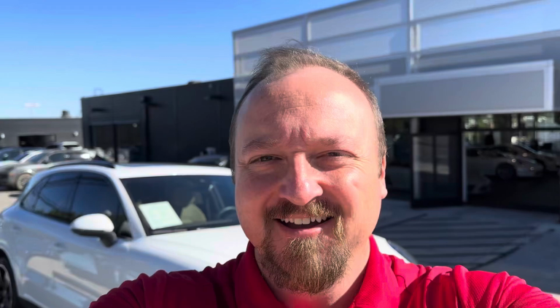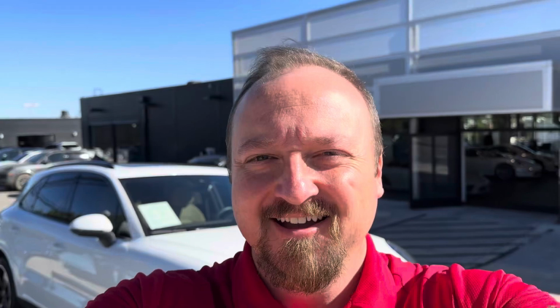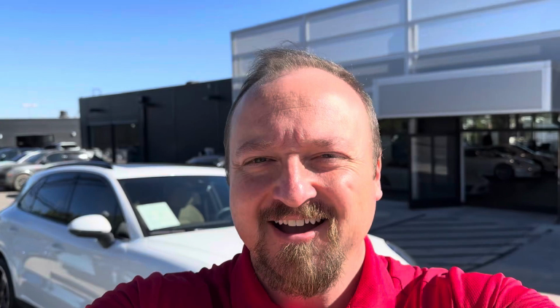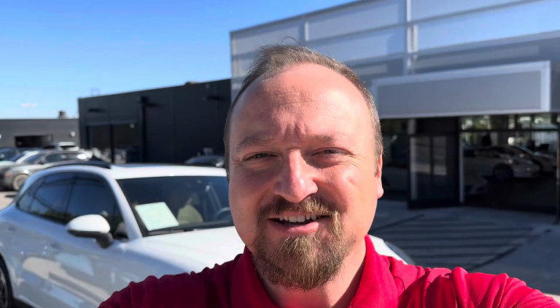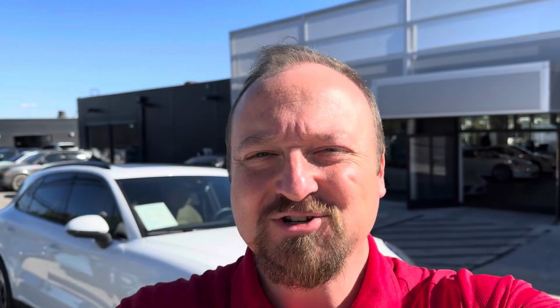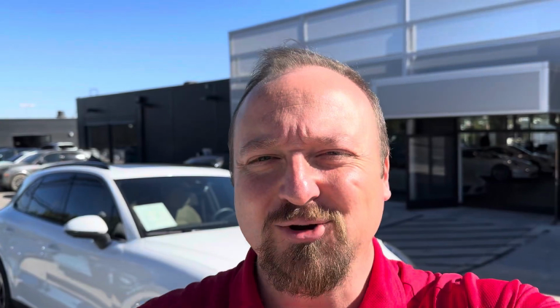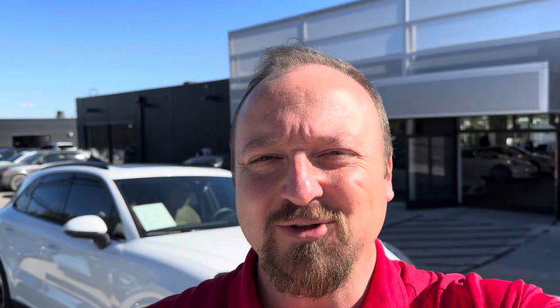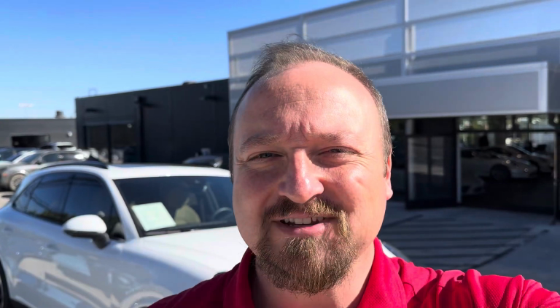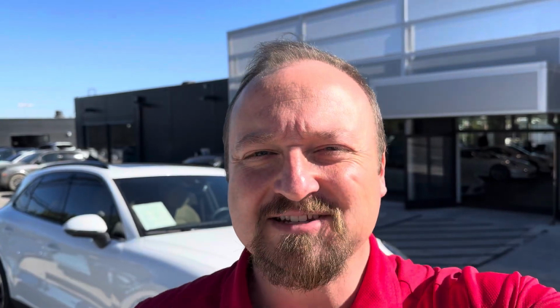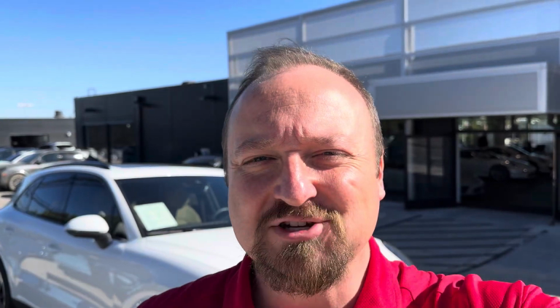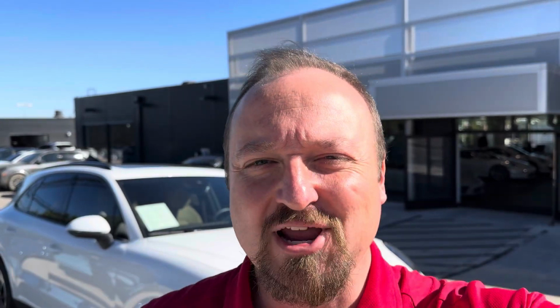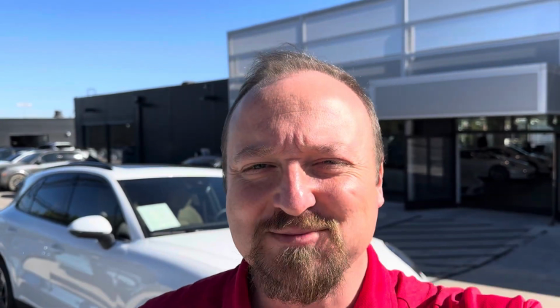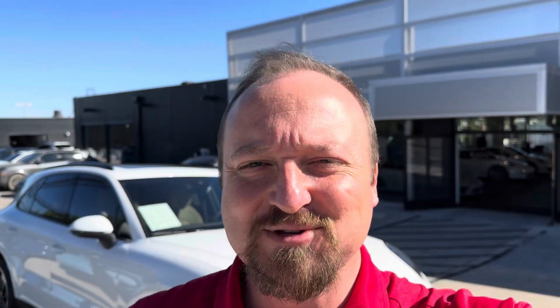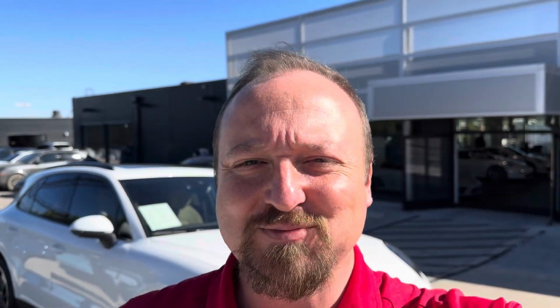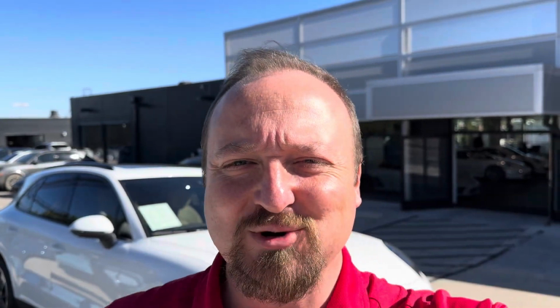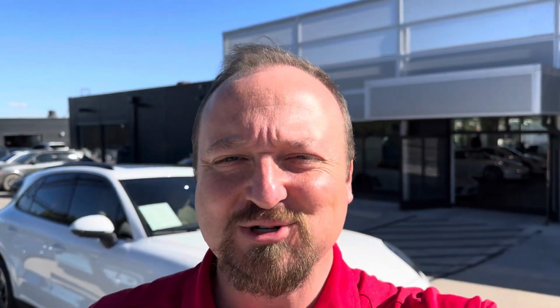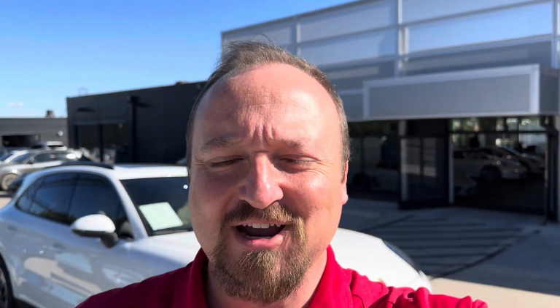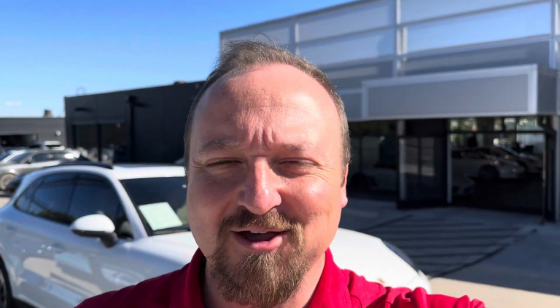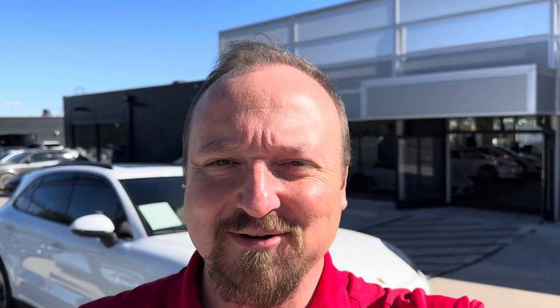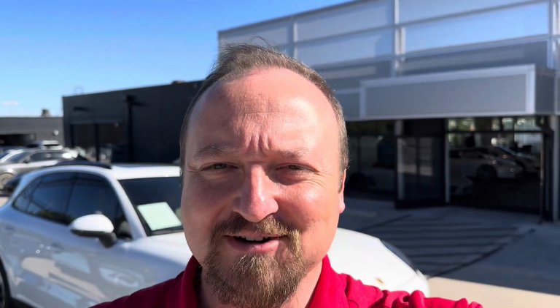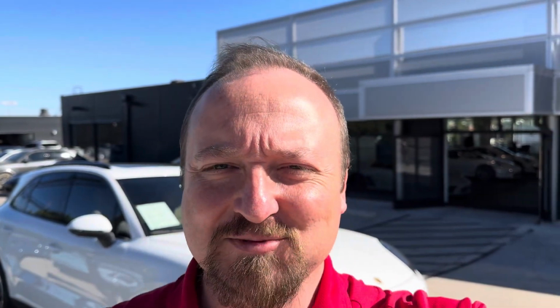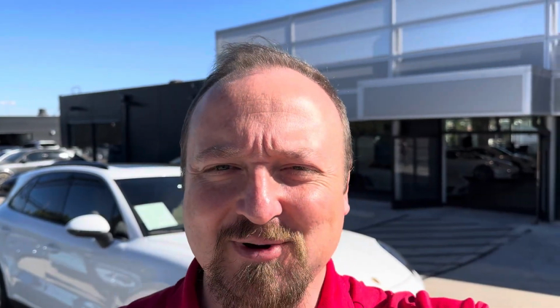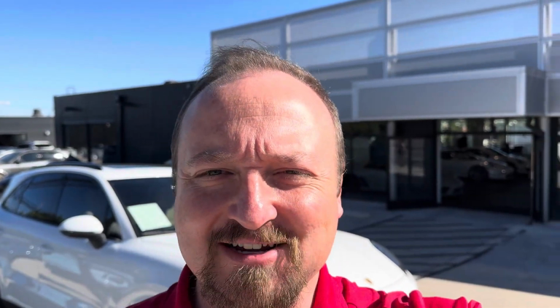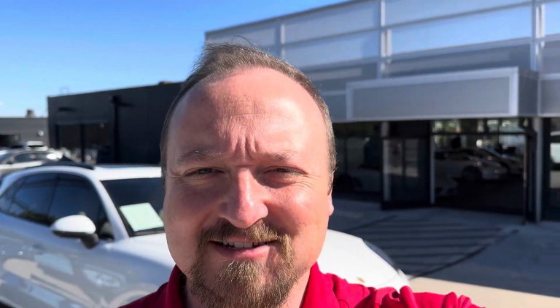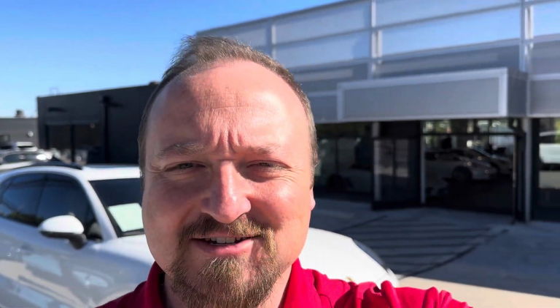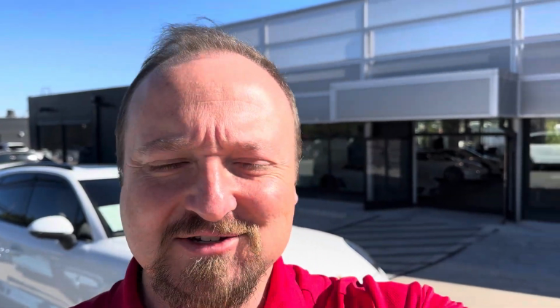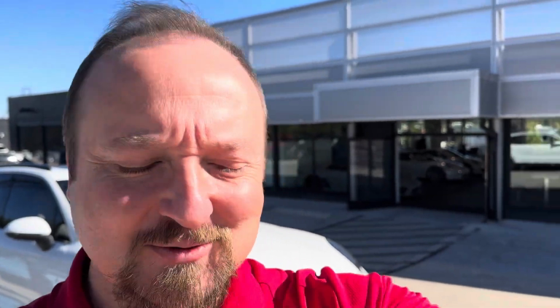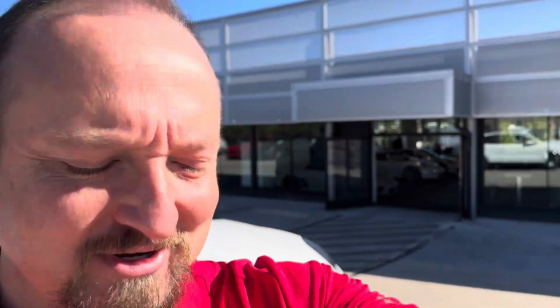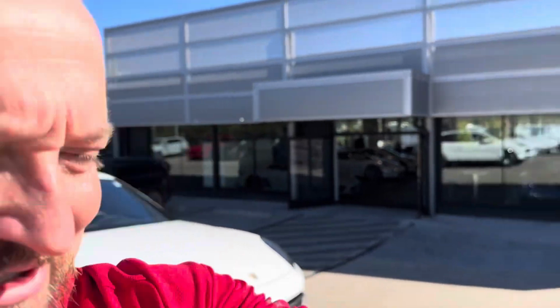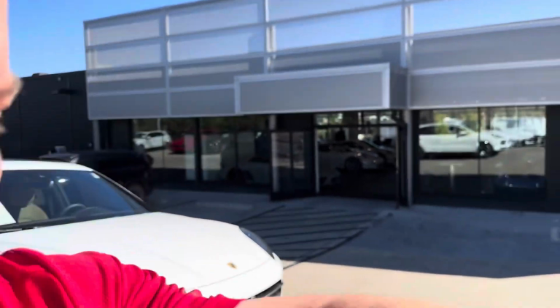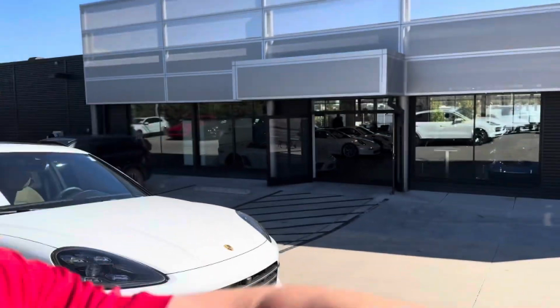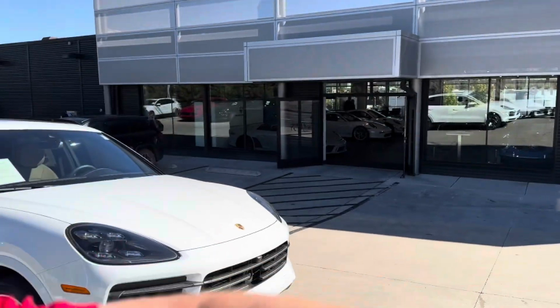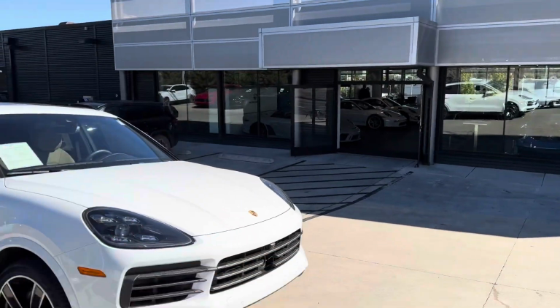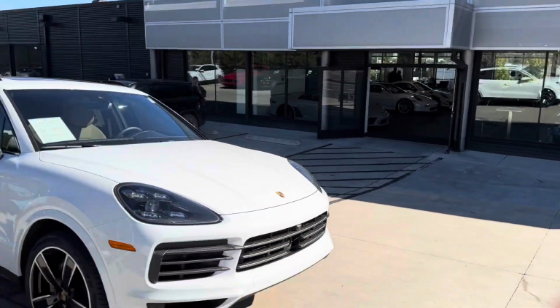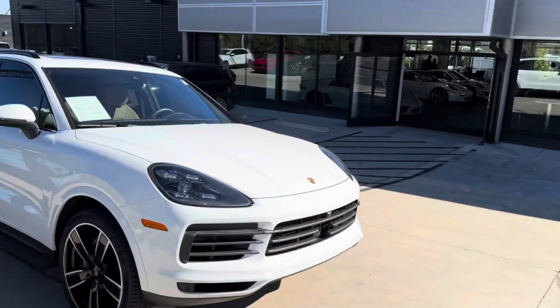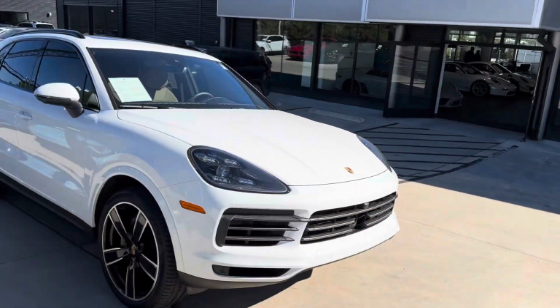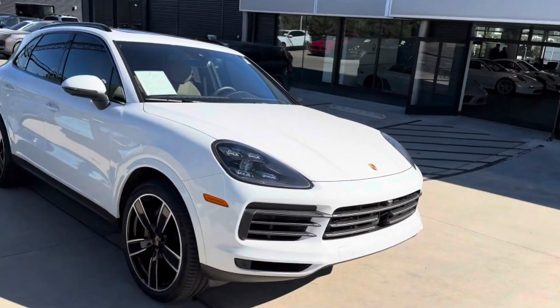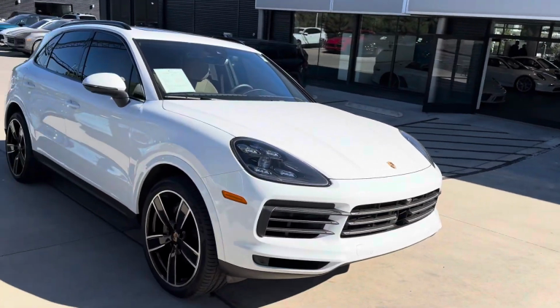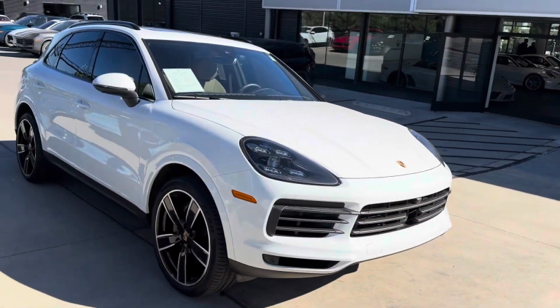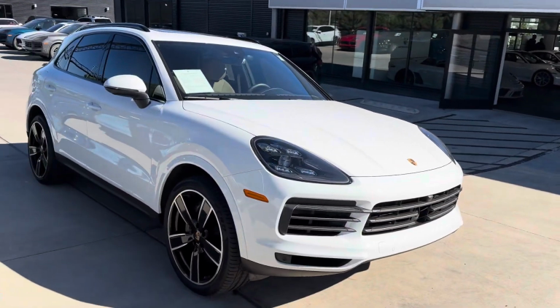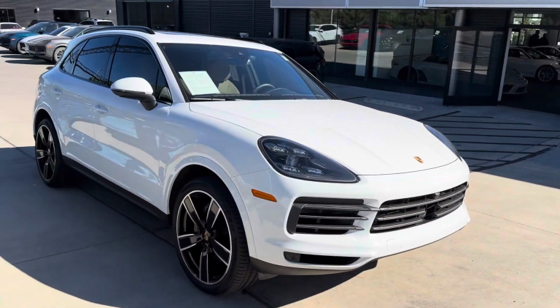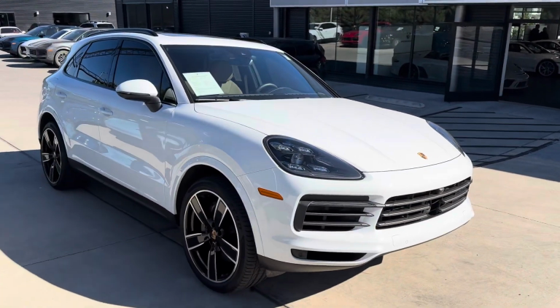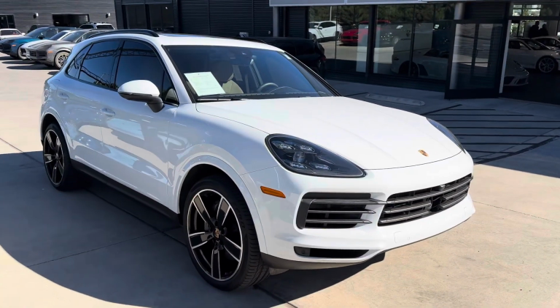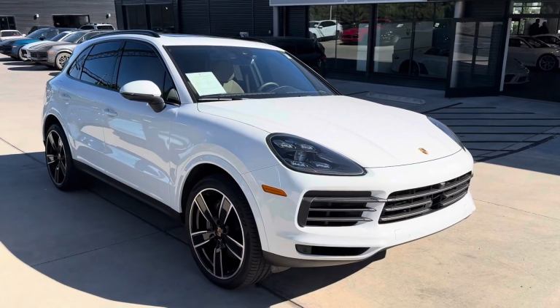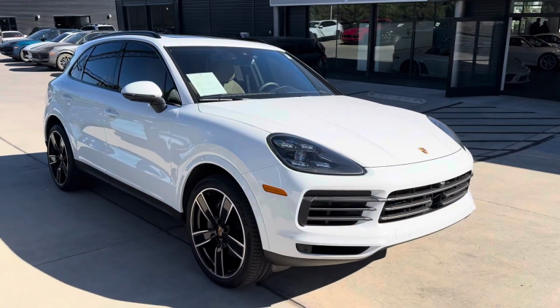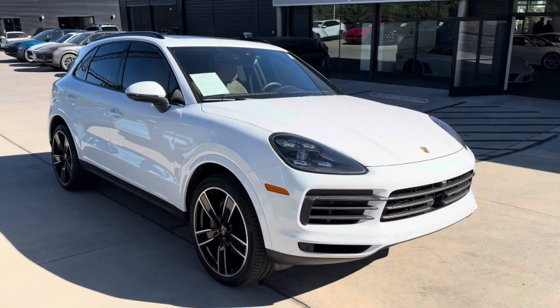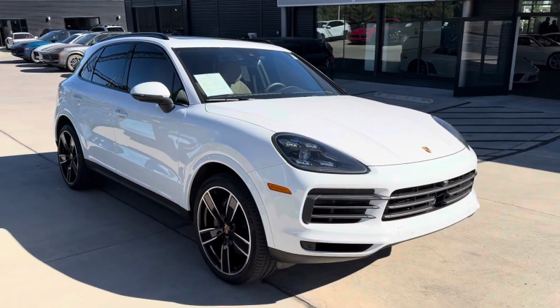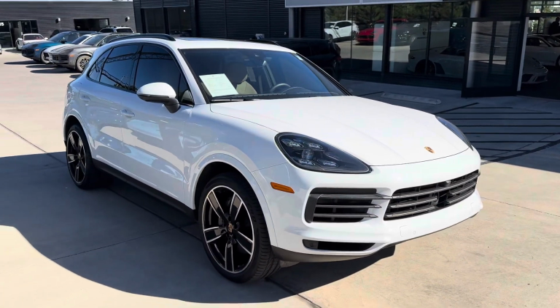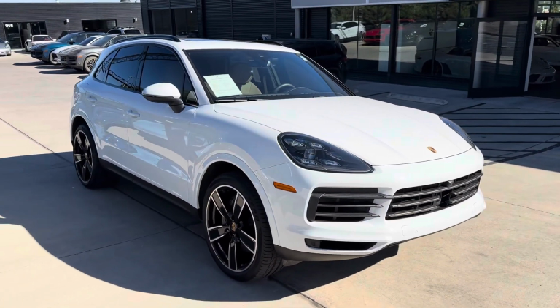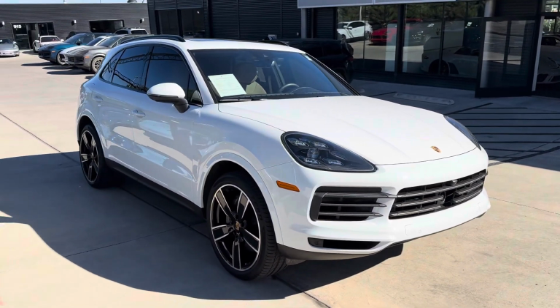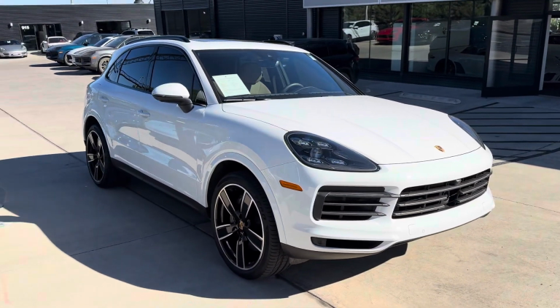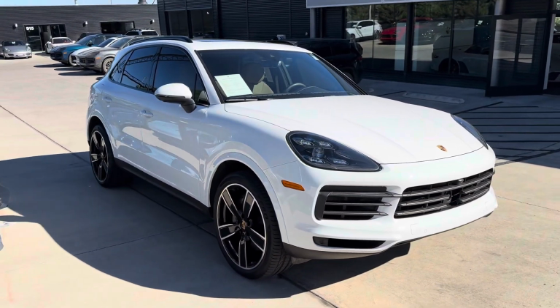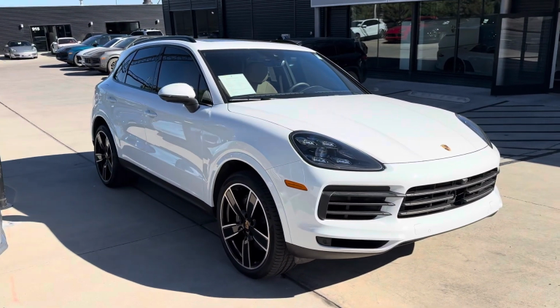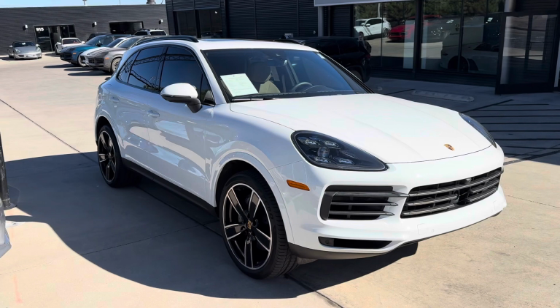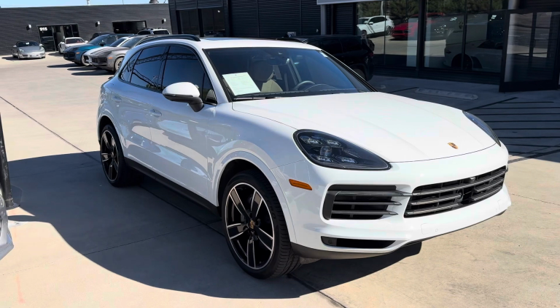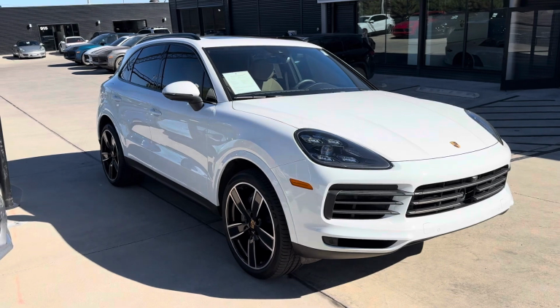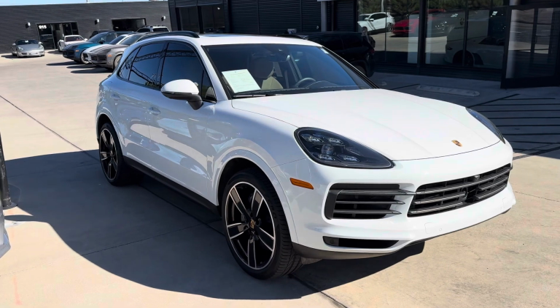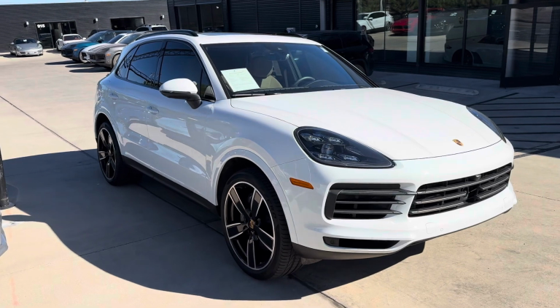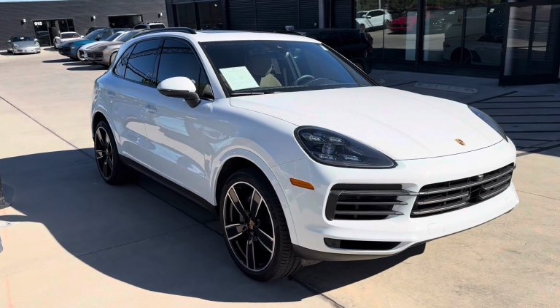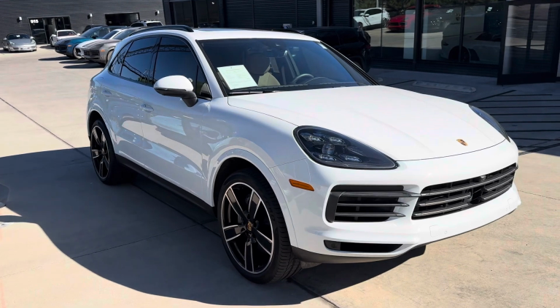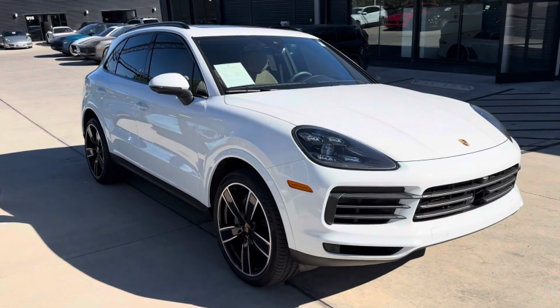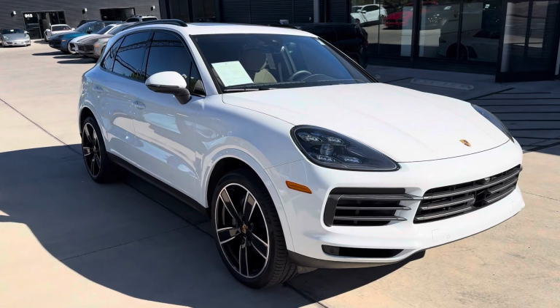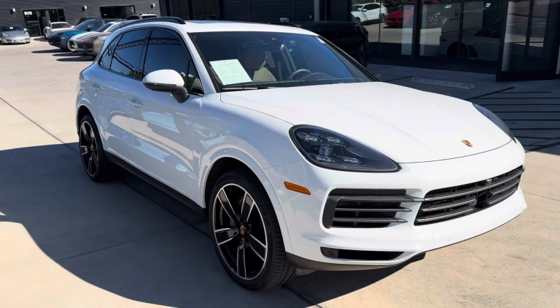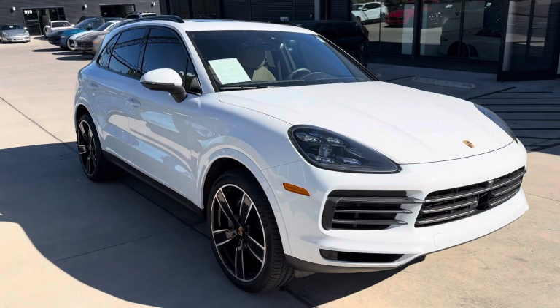Hi Joel, this is James at Porsche Colorado Springs. I just want to show you the 2023 Cayenne S Platinum Edition like you were here in person.